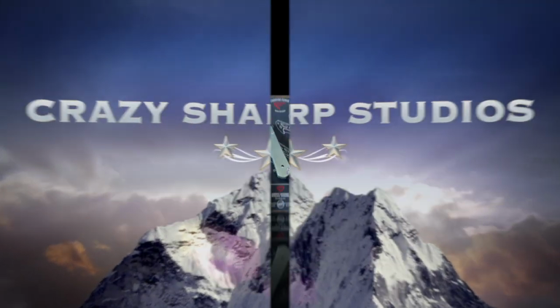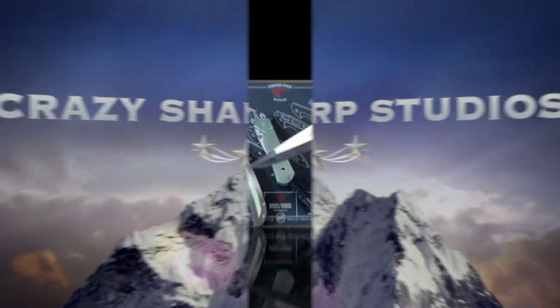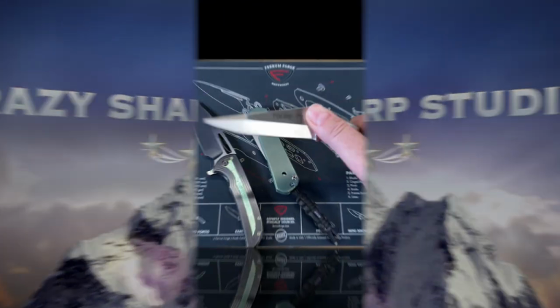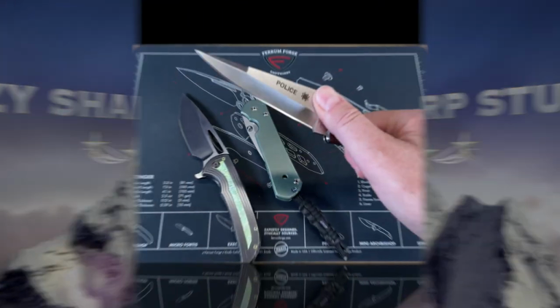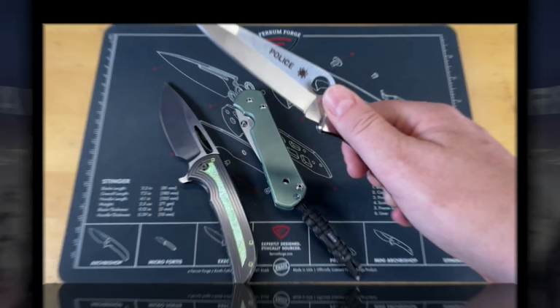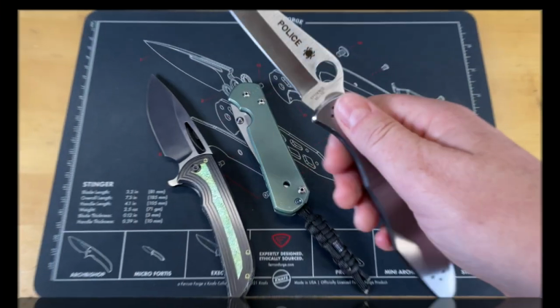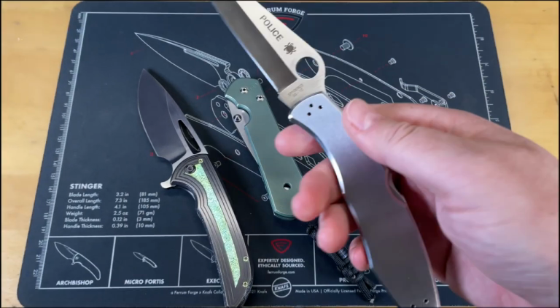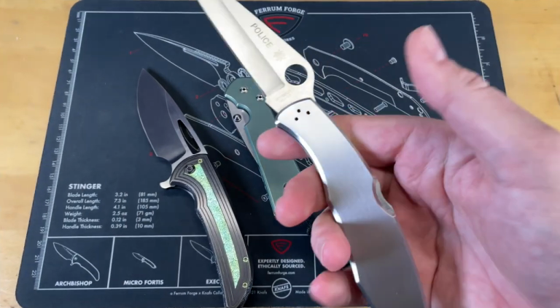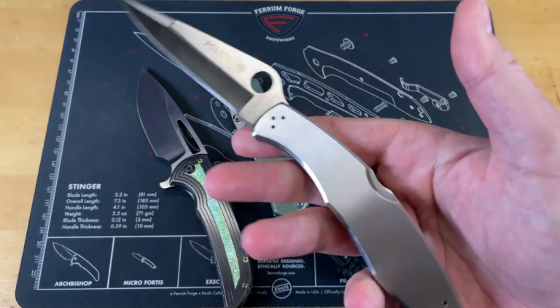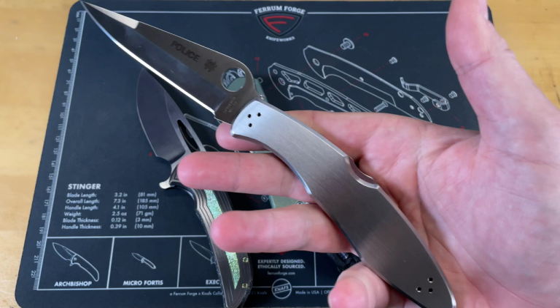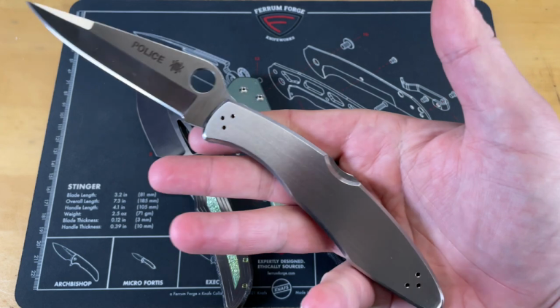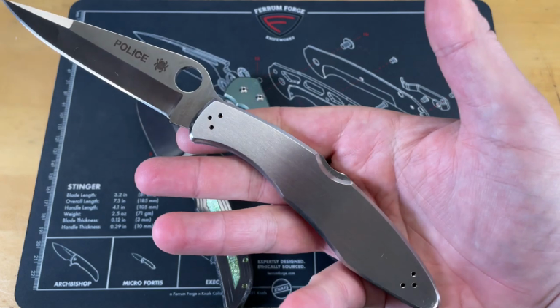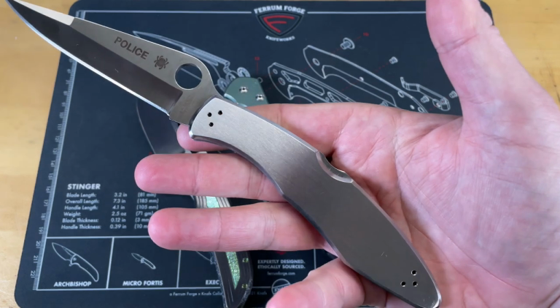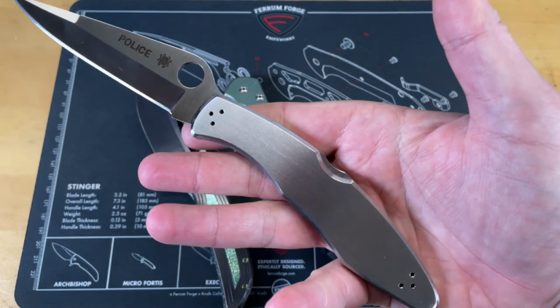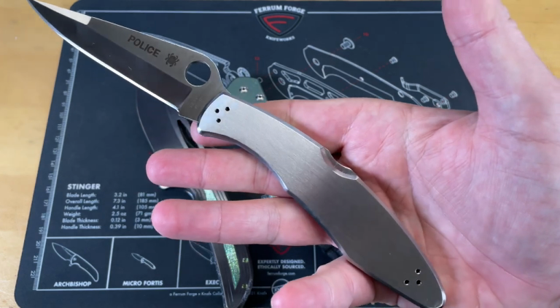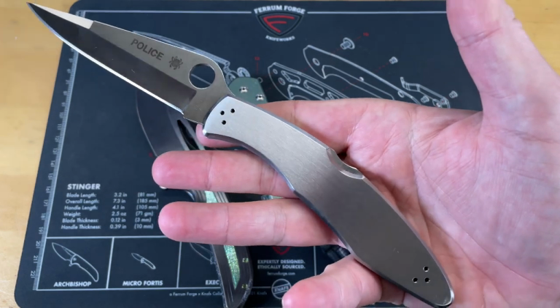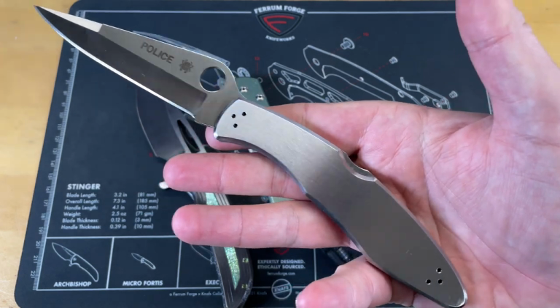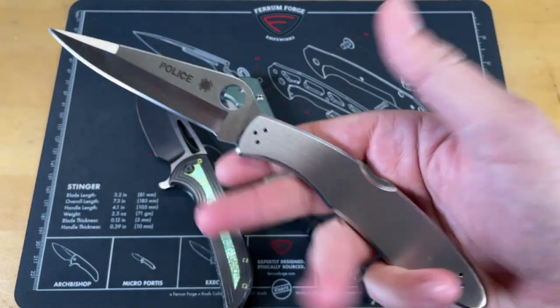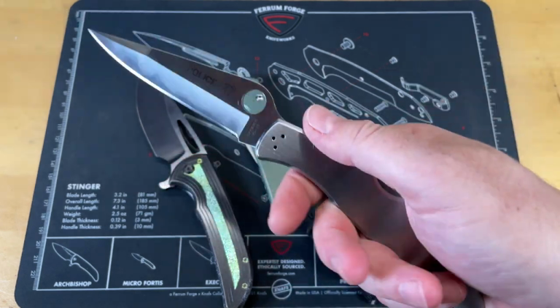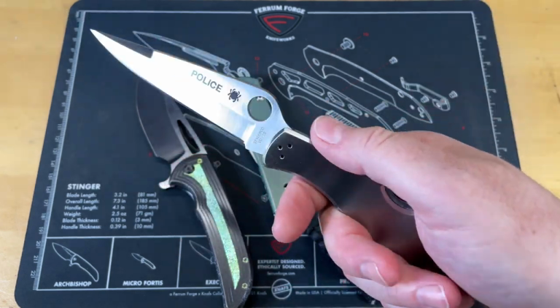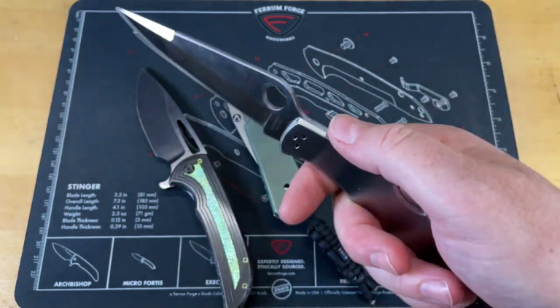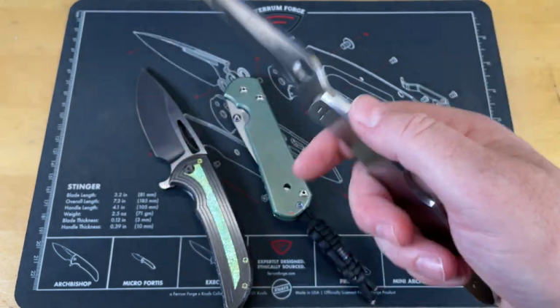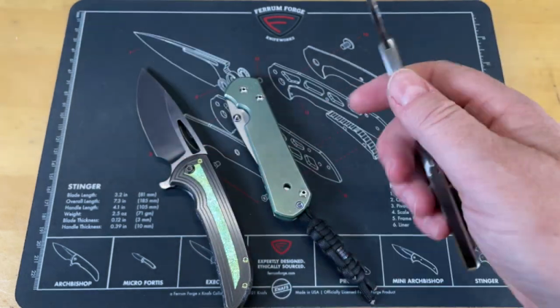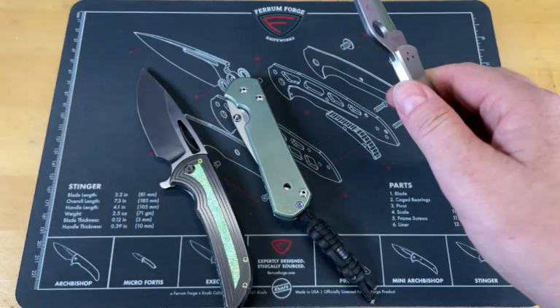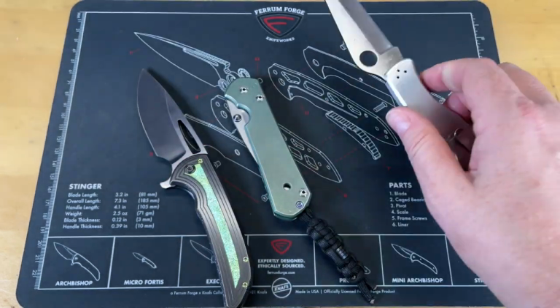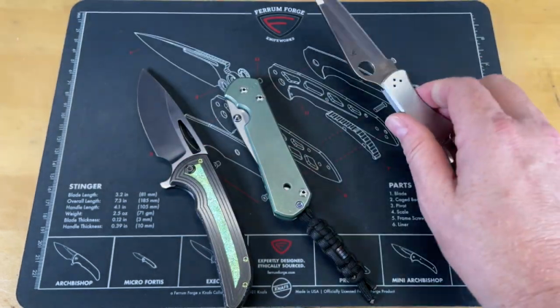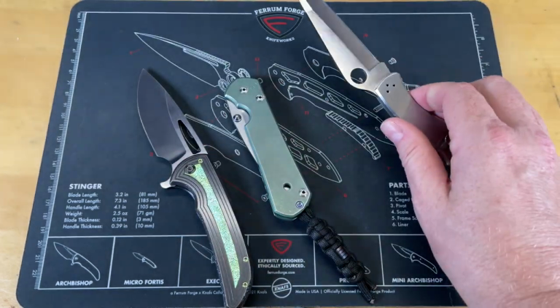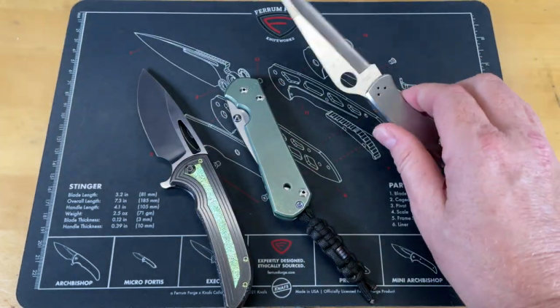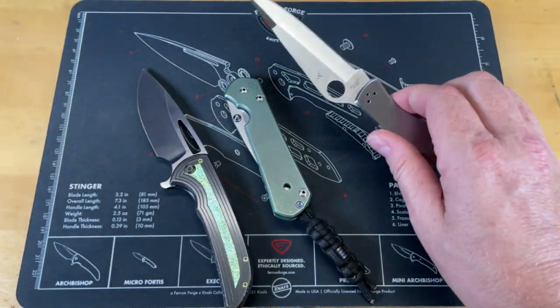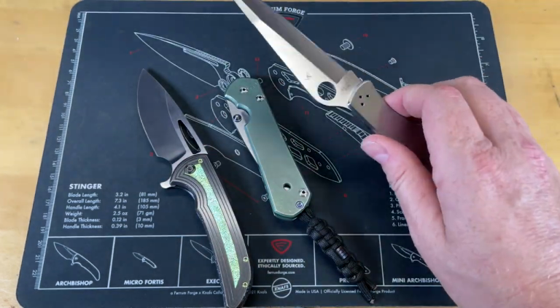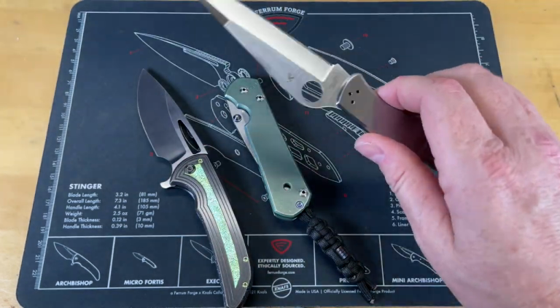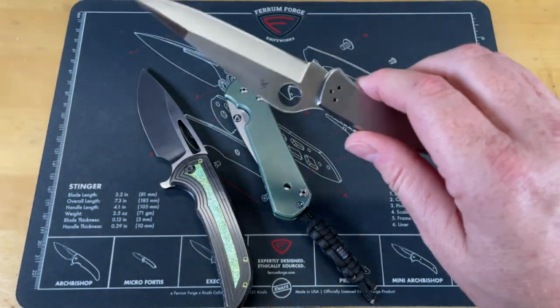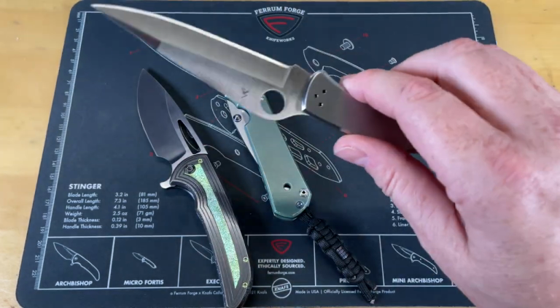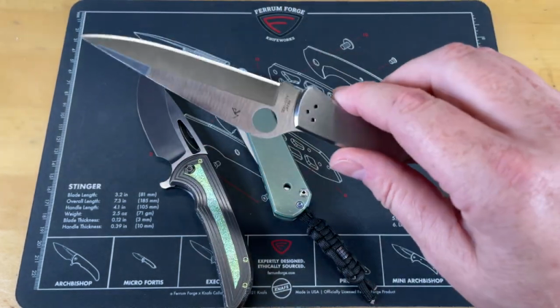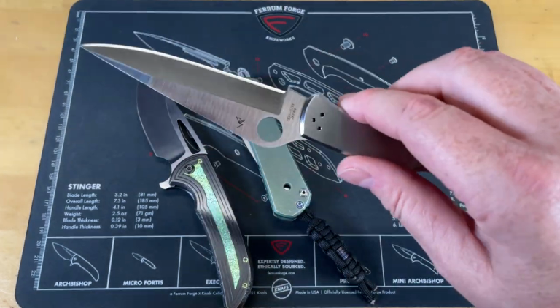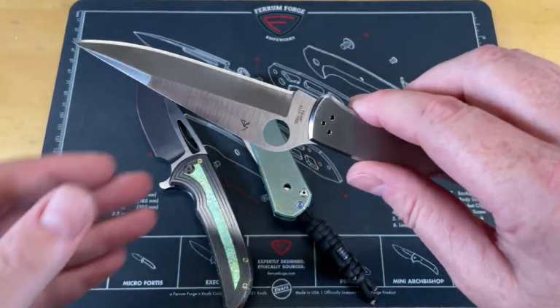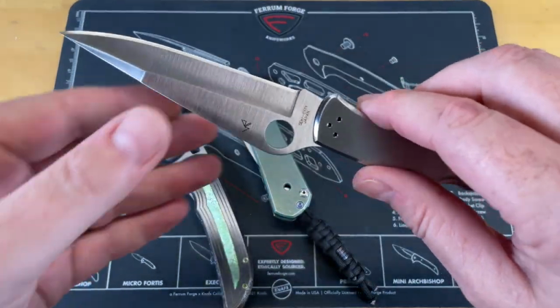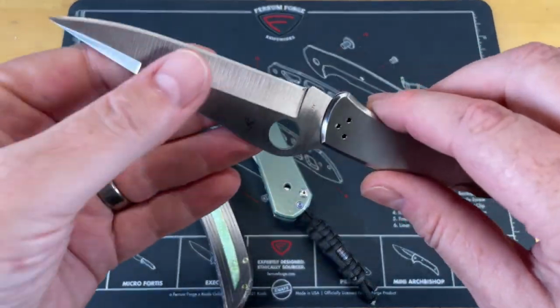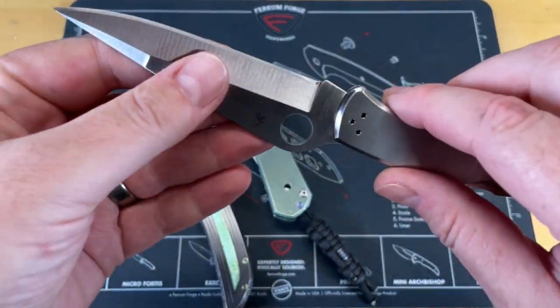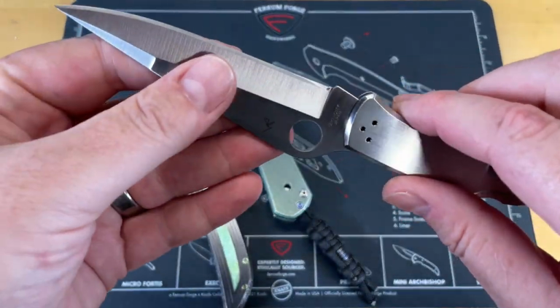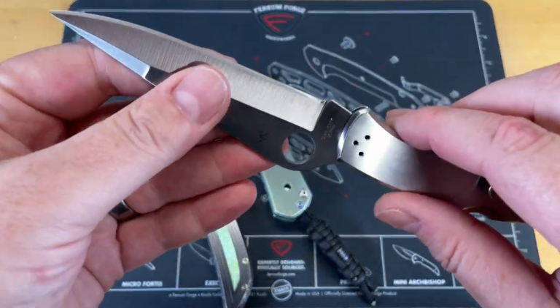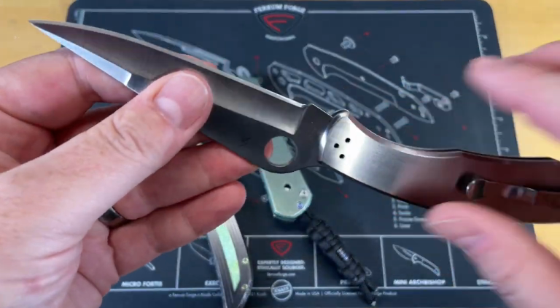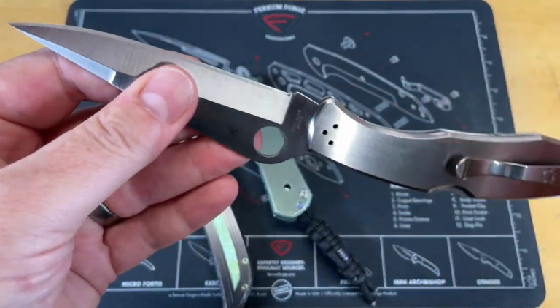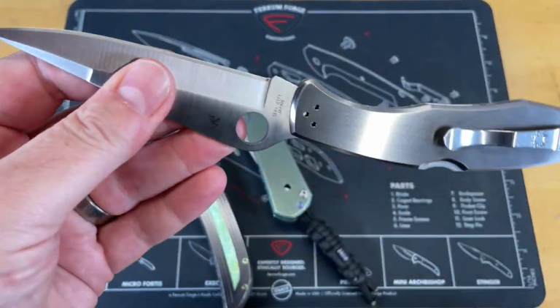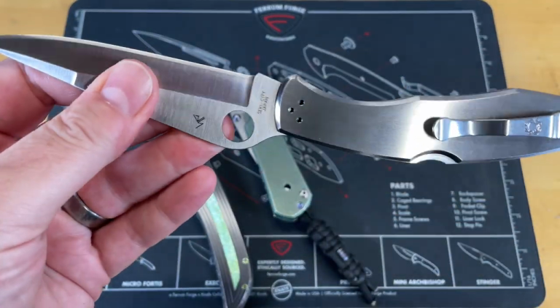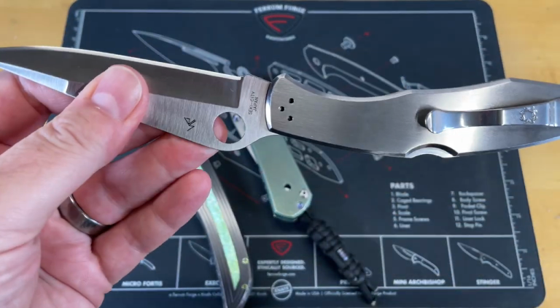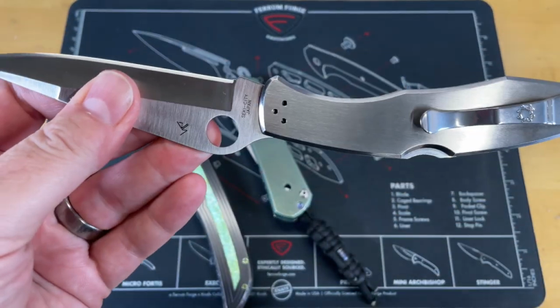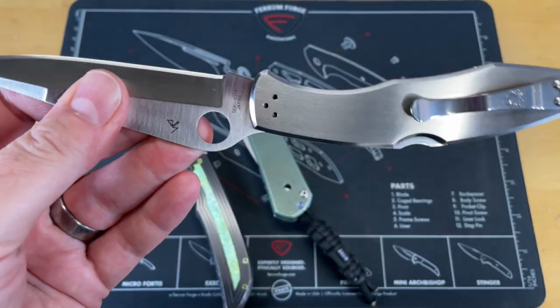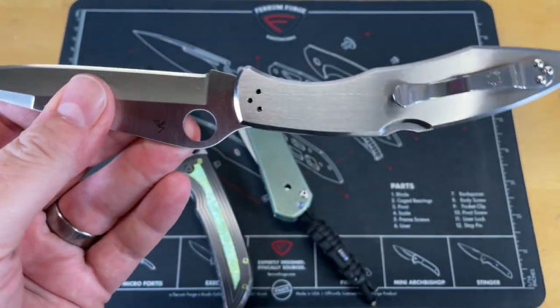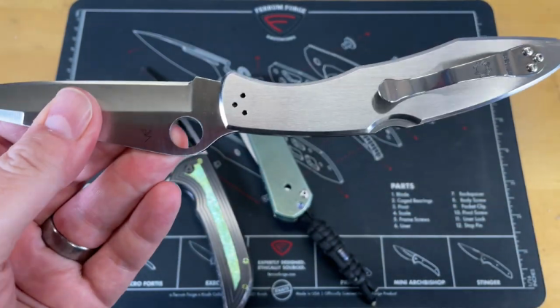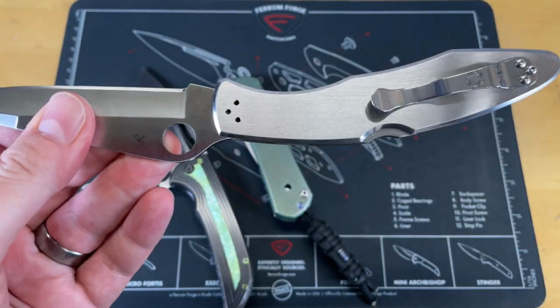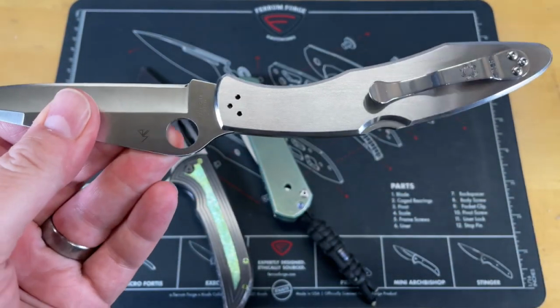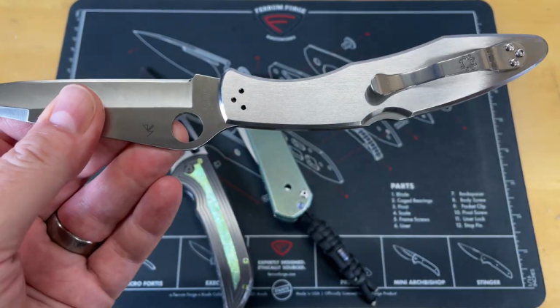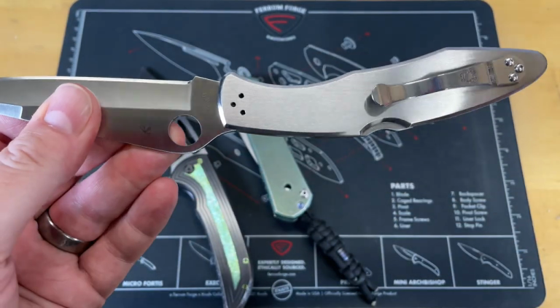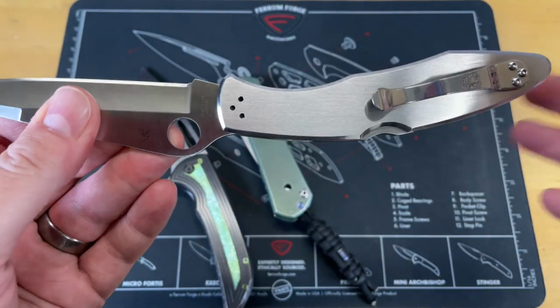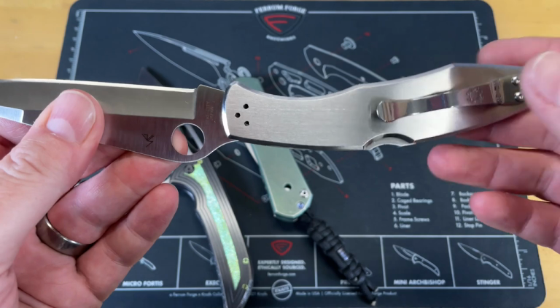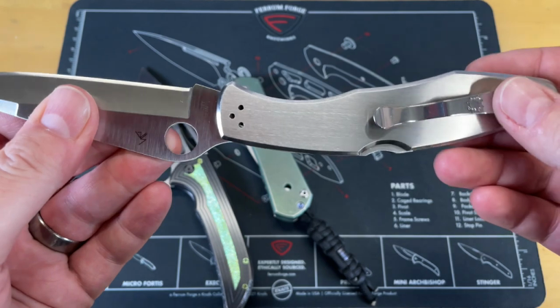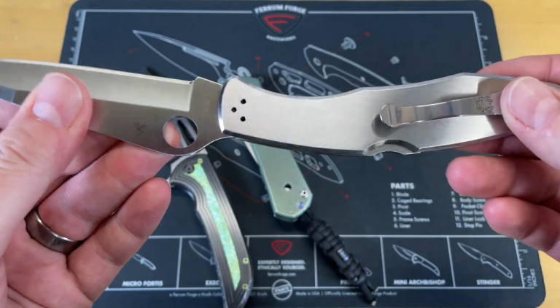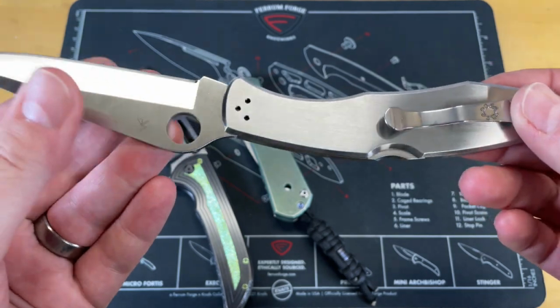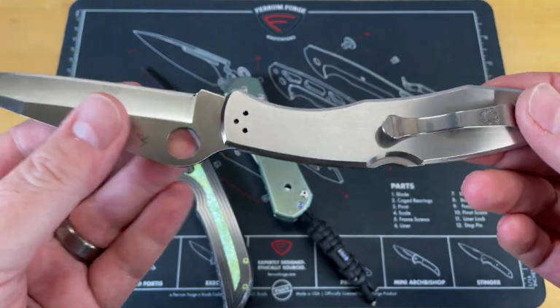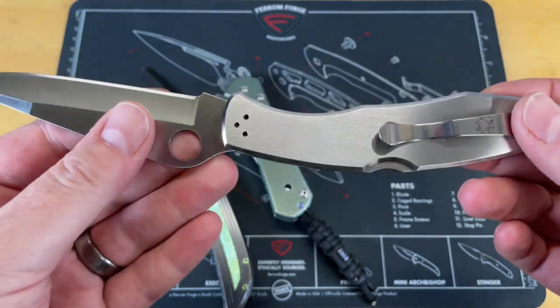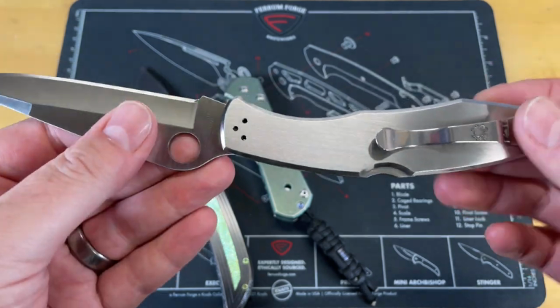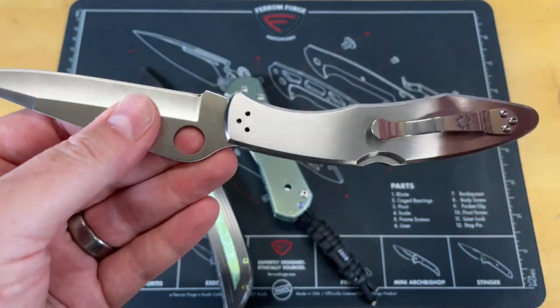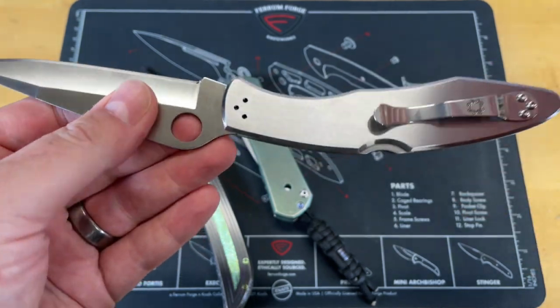So like I said, we are going to take these three knives — well, we're going to take two of these three knives apart and clean them up and maintain them just to show you guys what maintenance looks like.